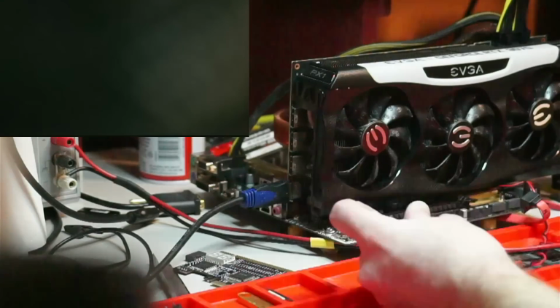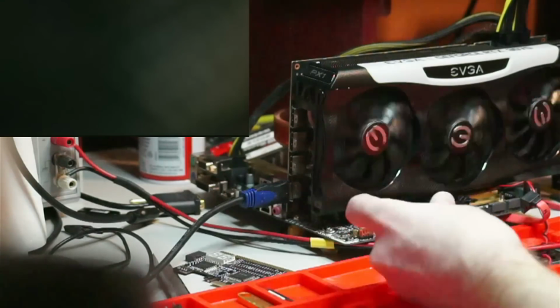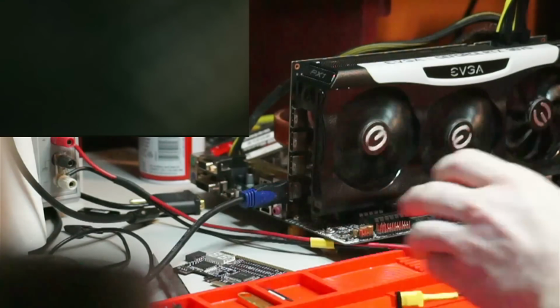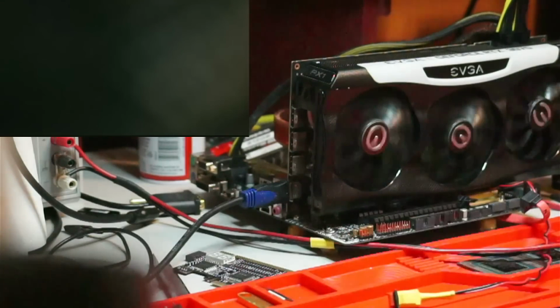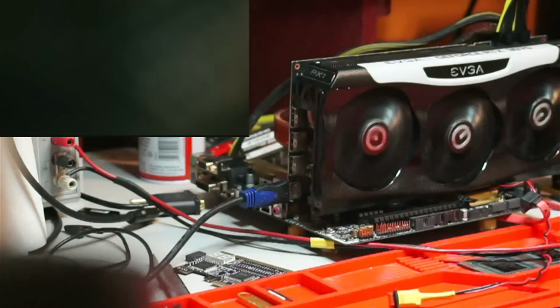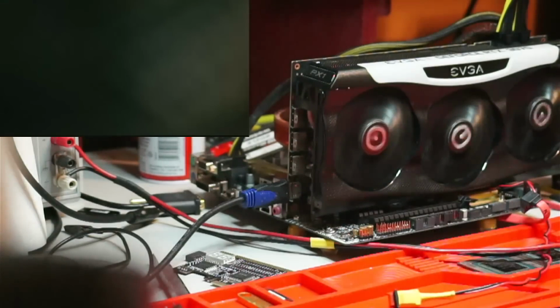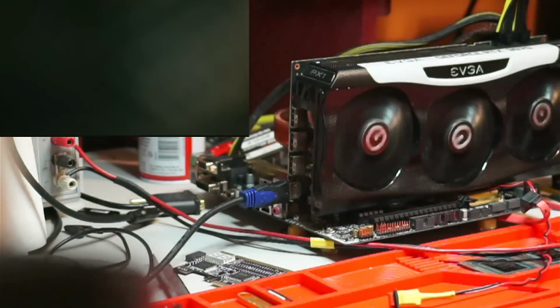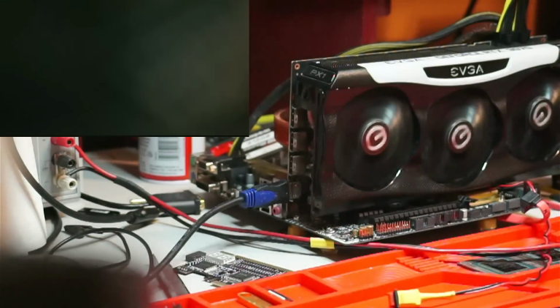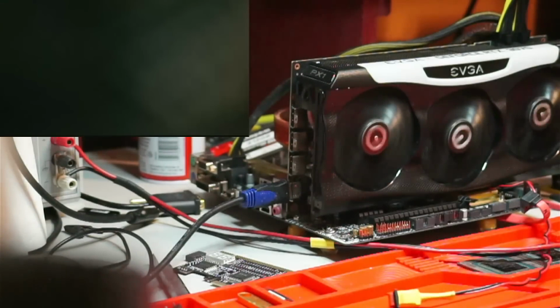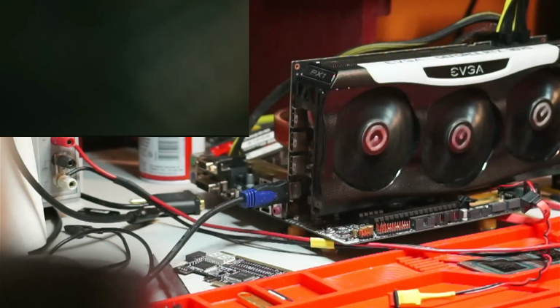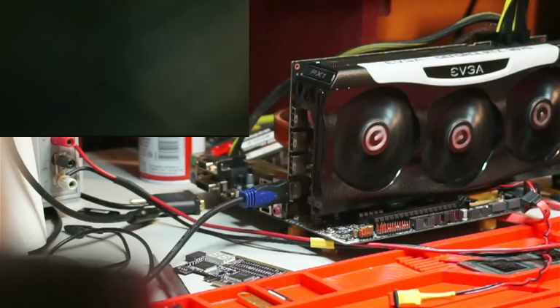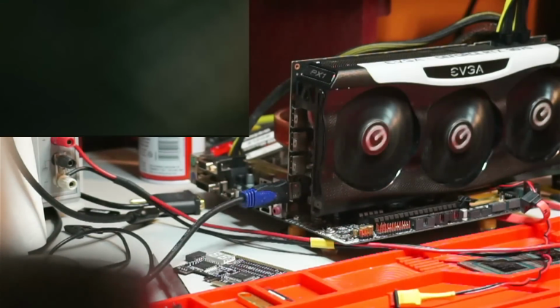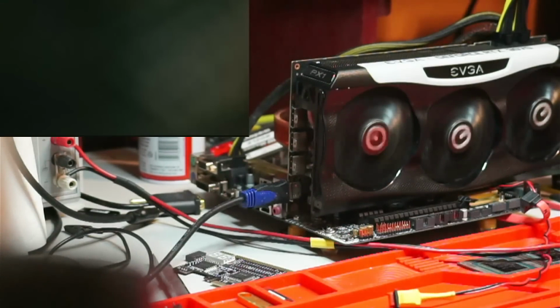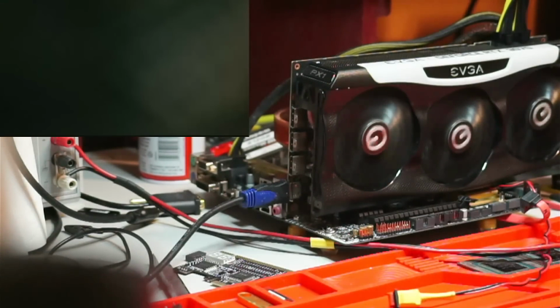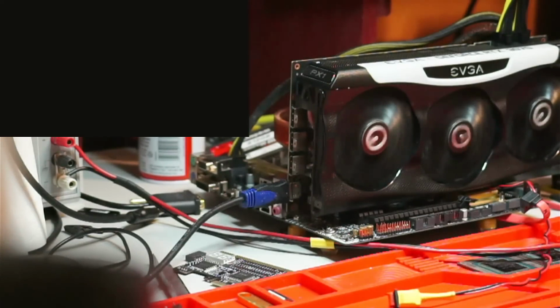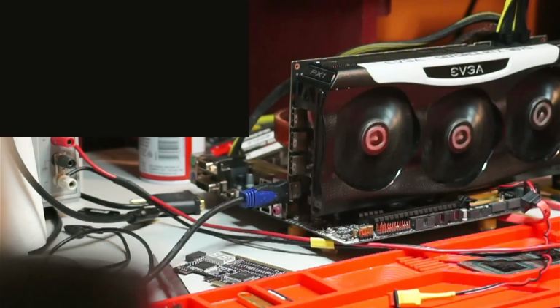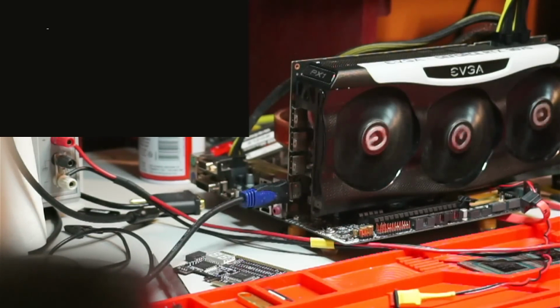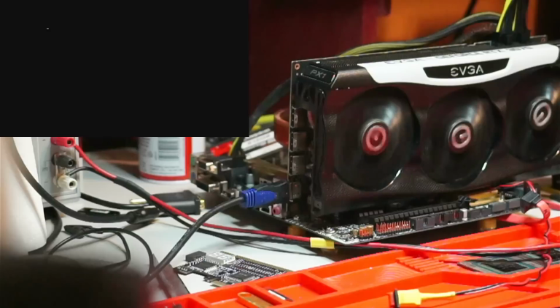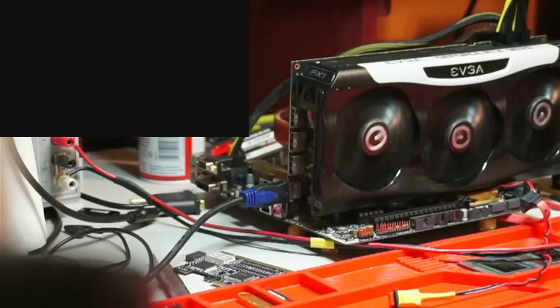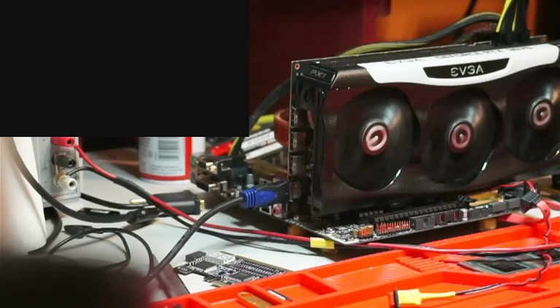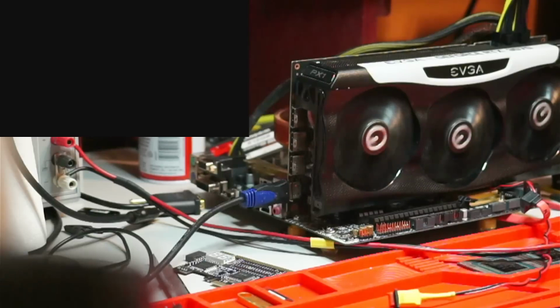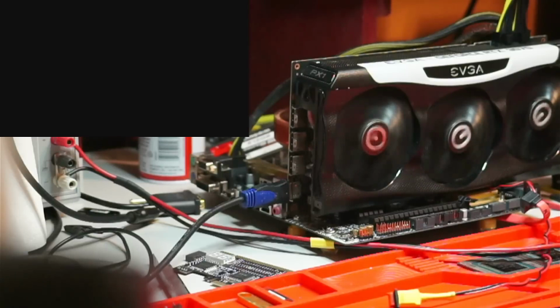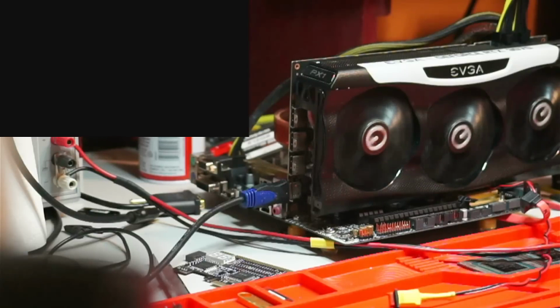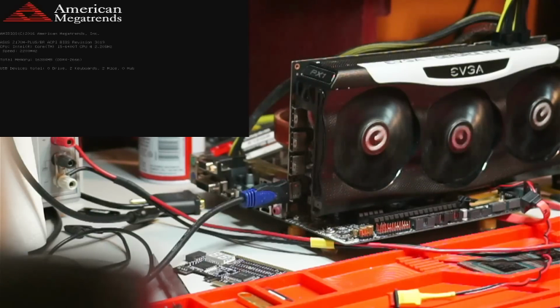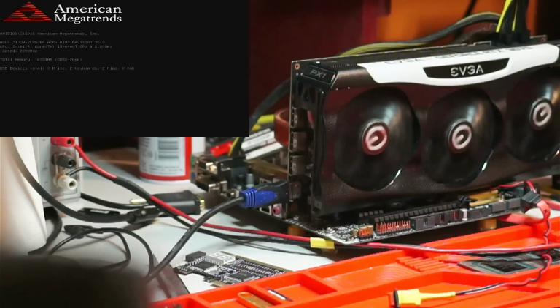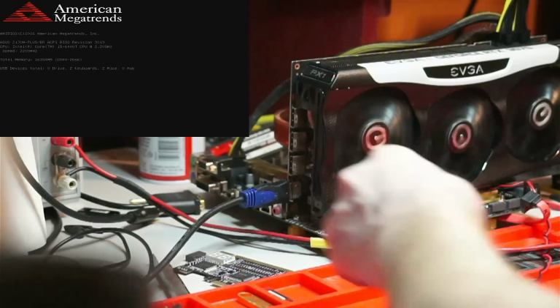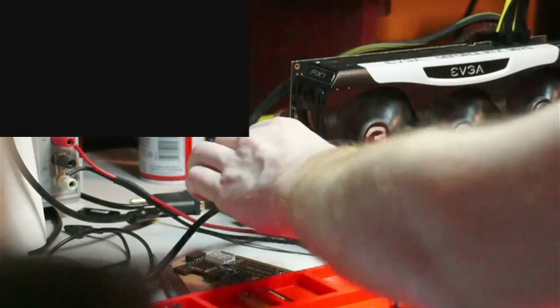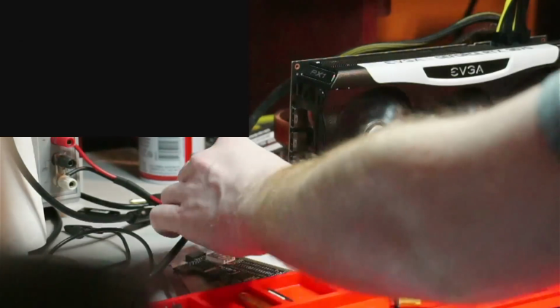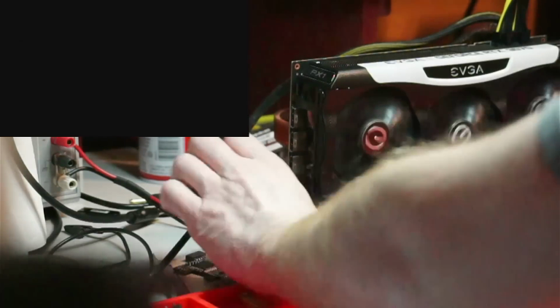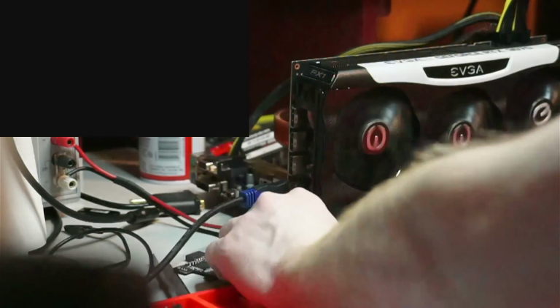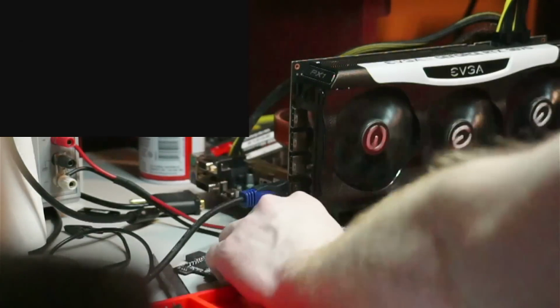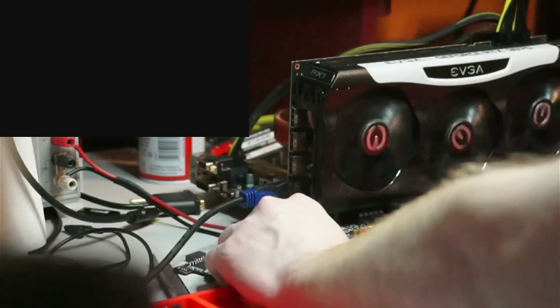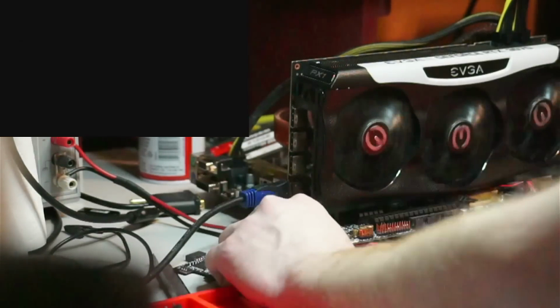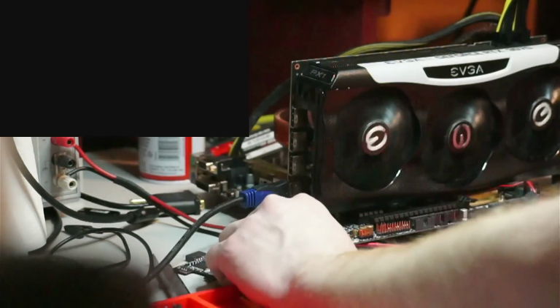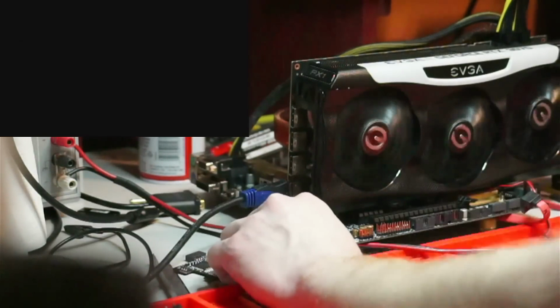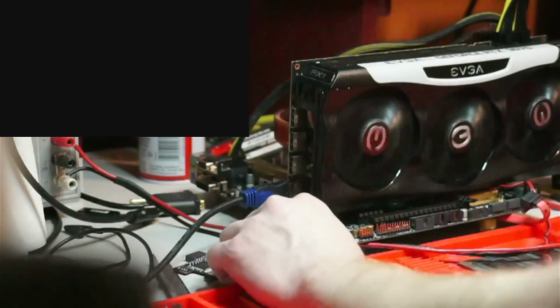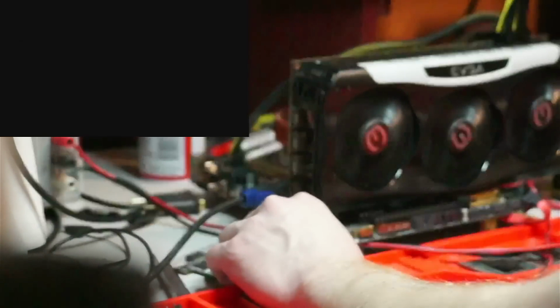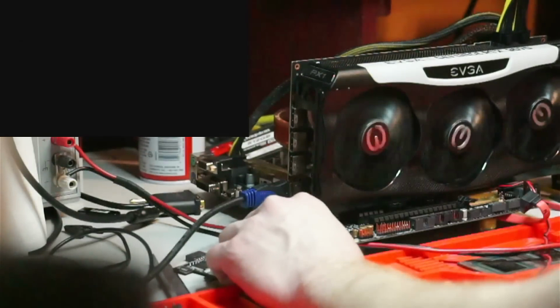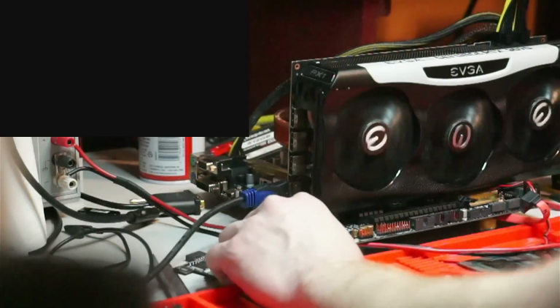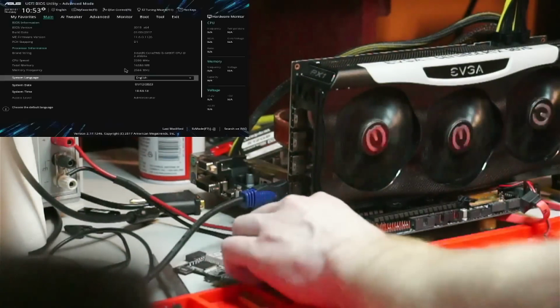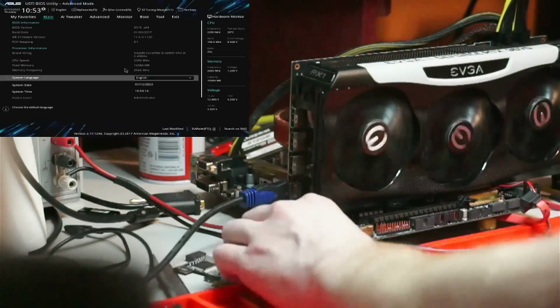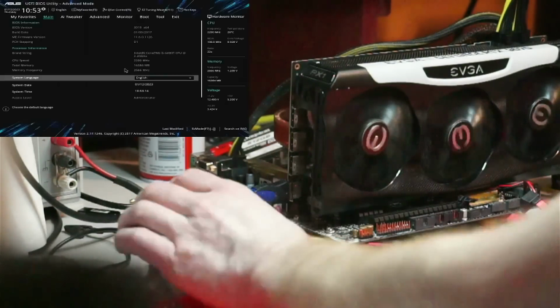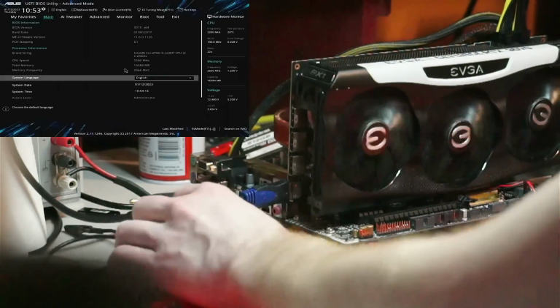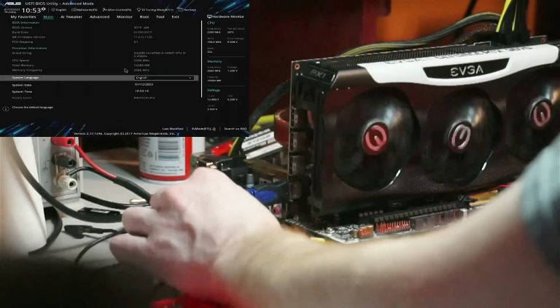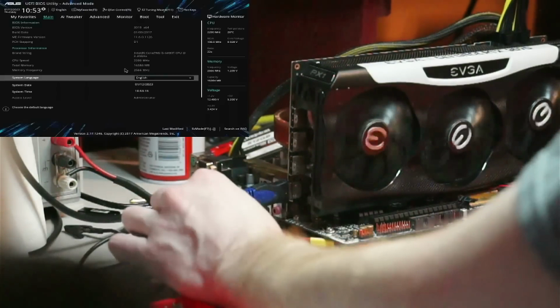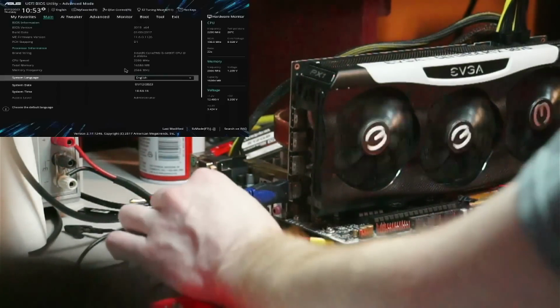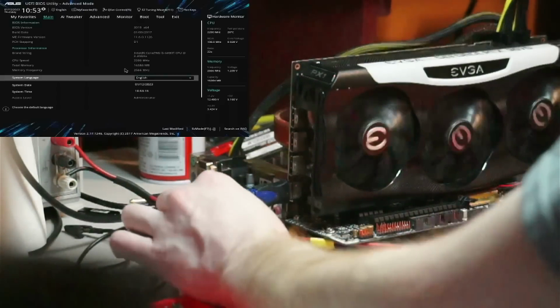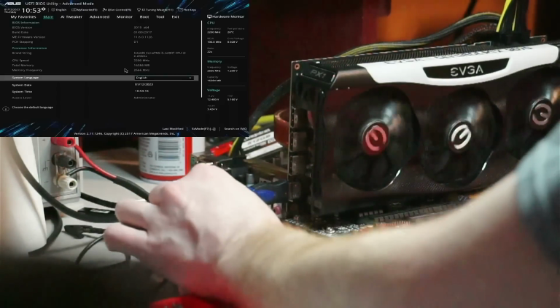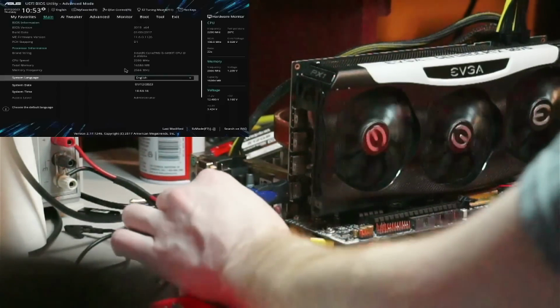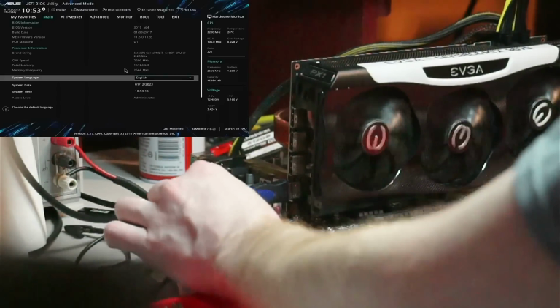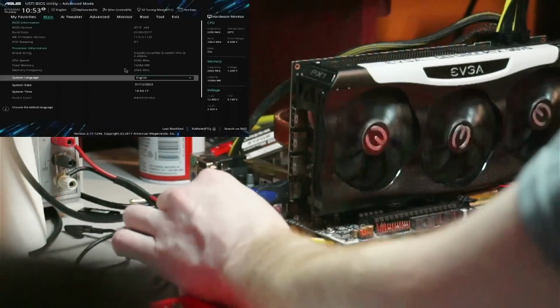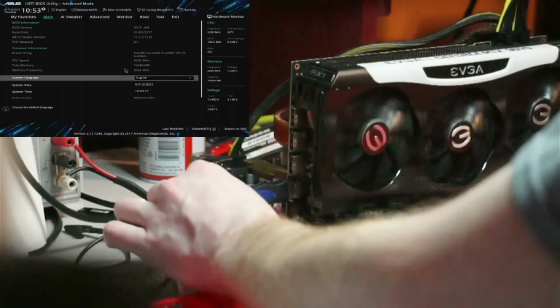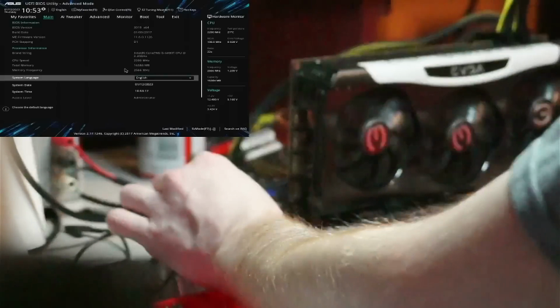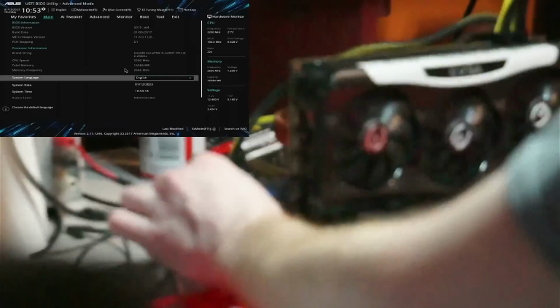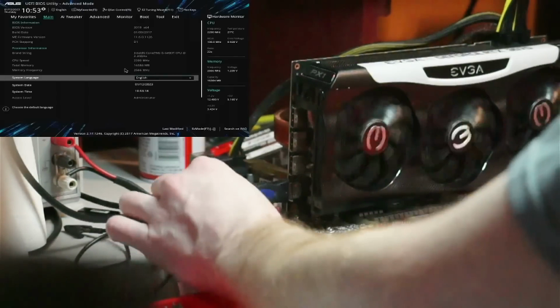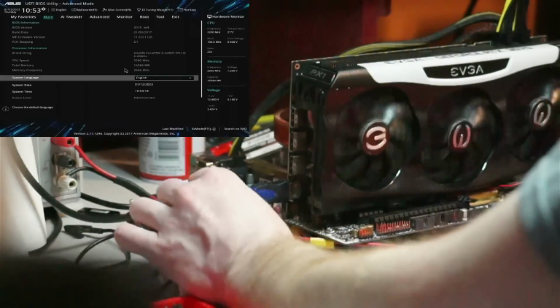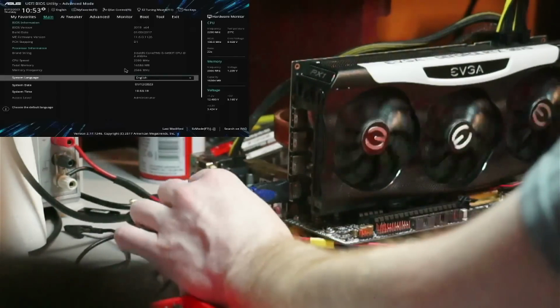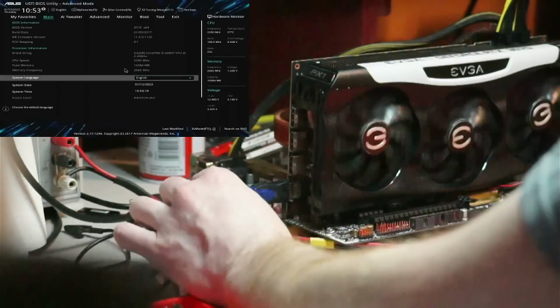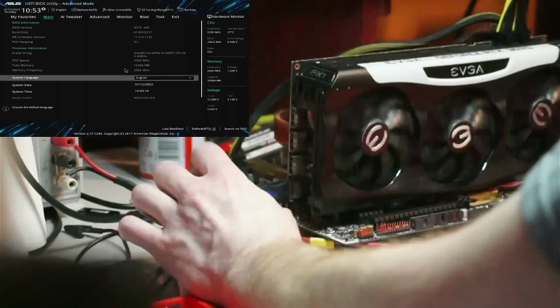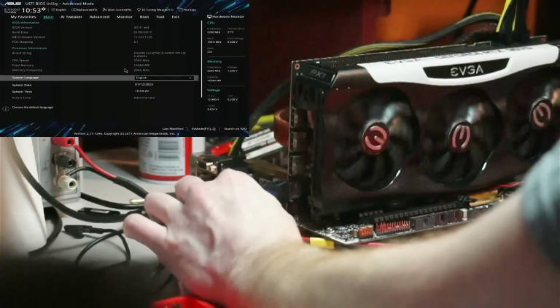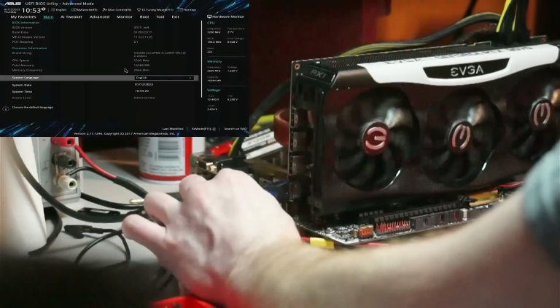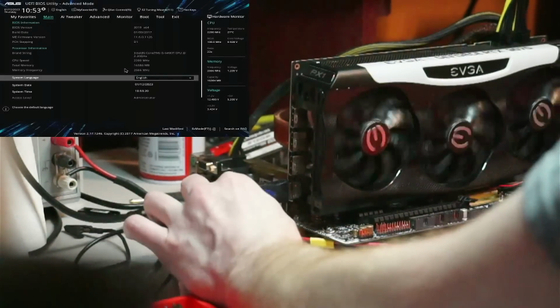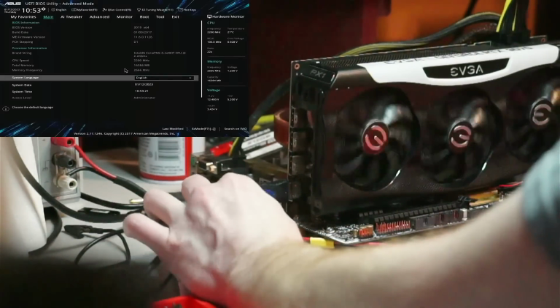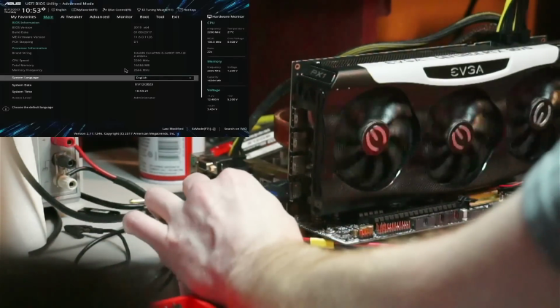This time I'm wiggling the cord in every direction to make sure it's actually fixed, and it seems okay.